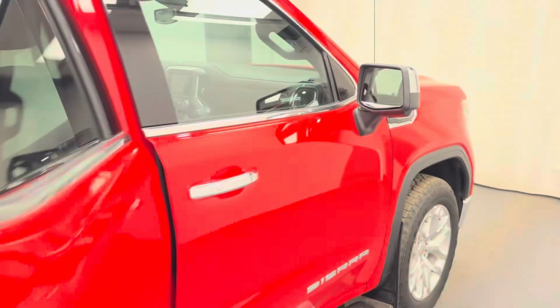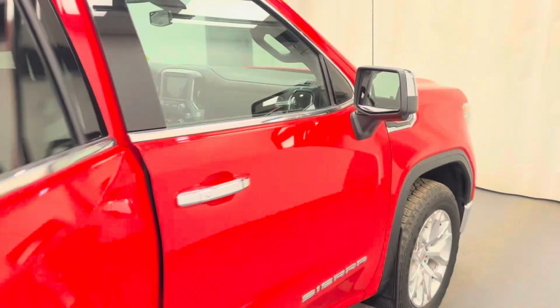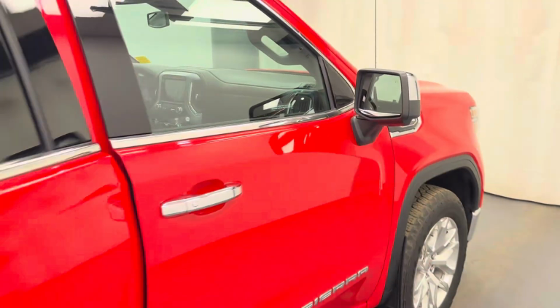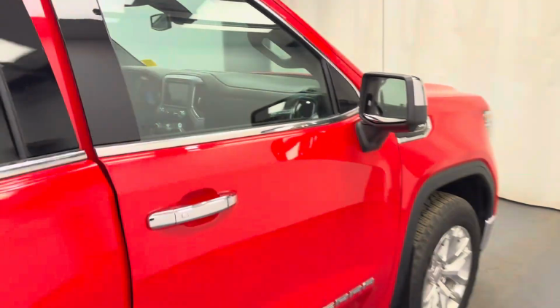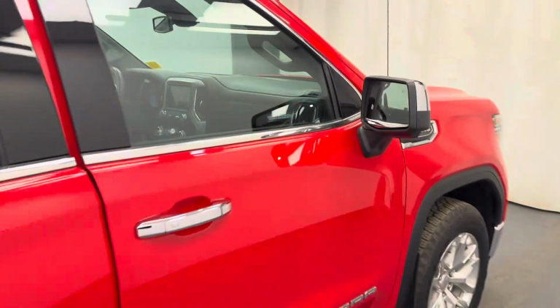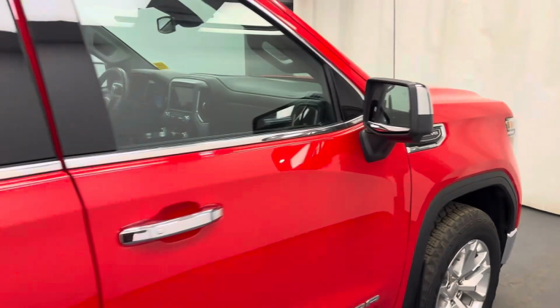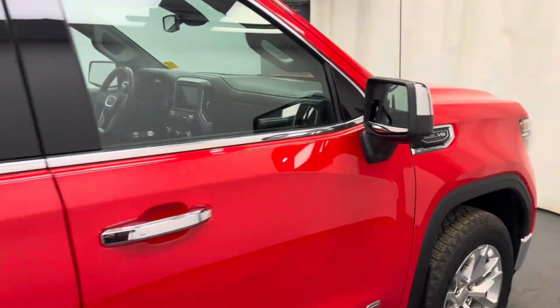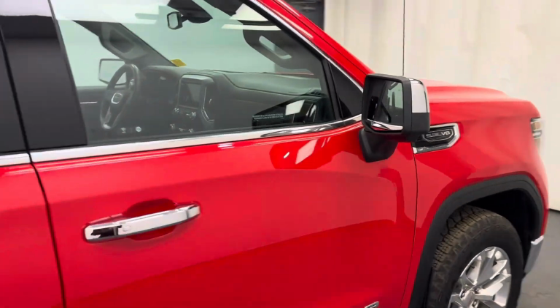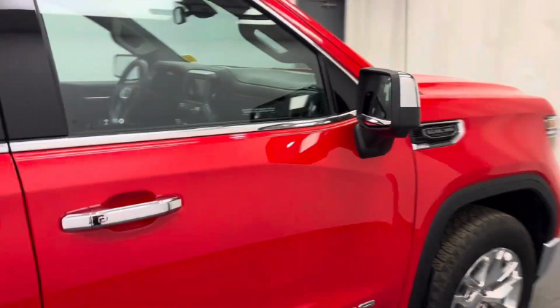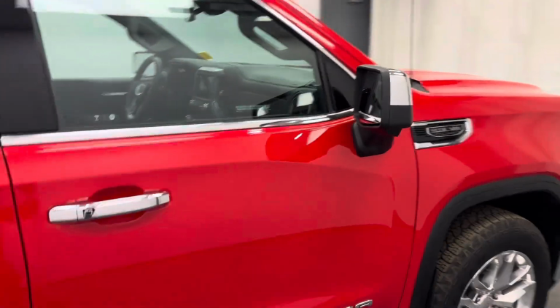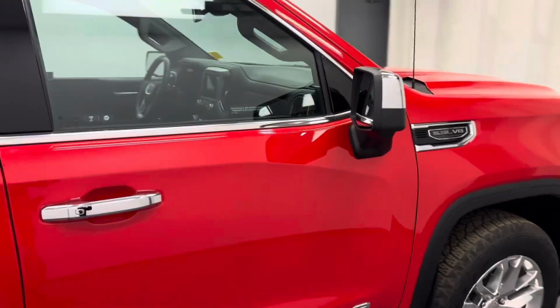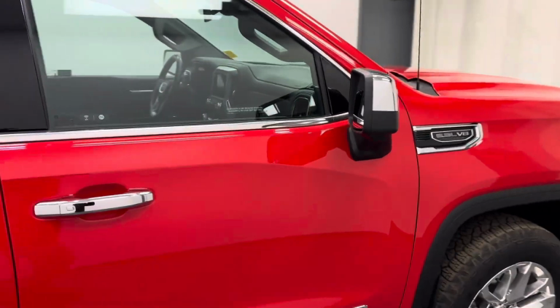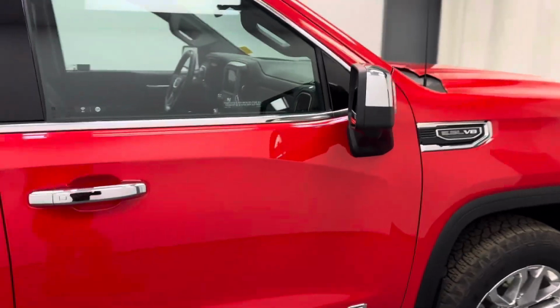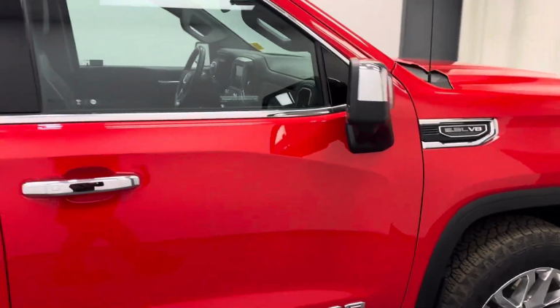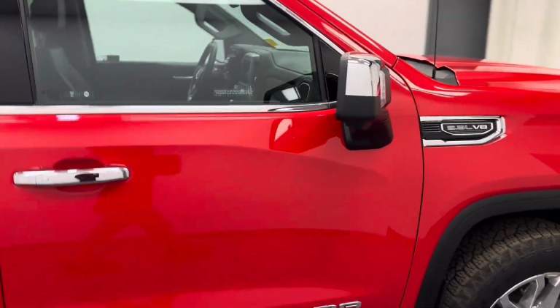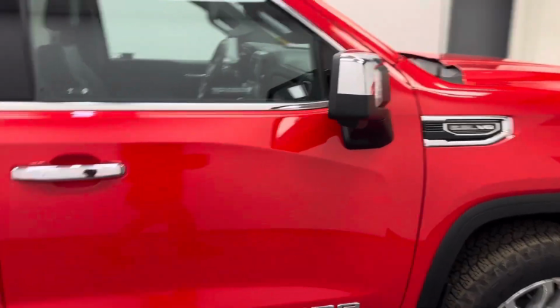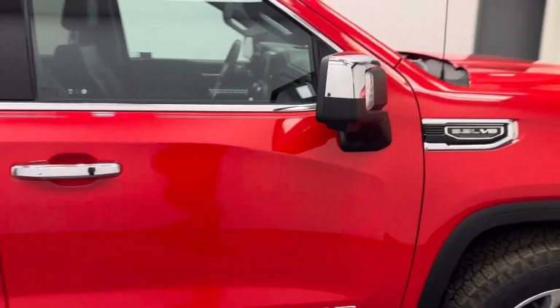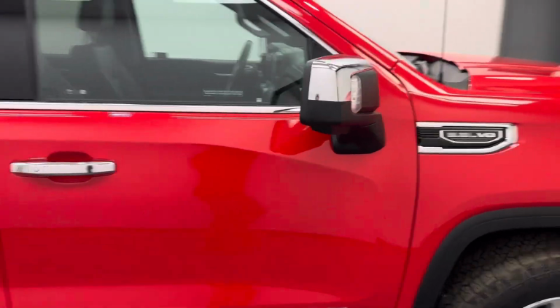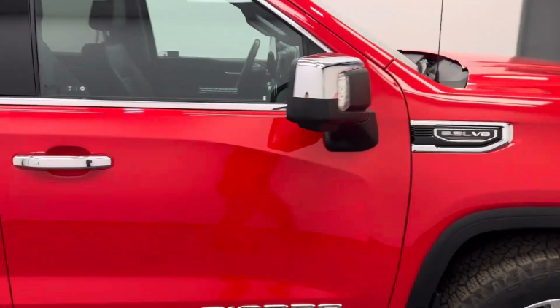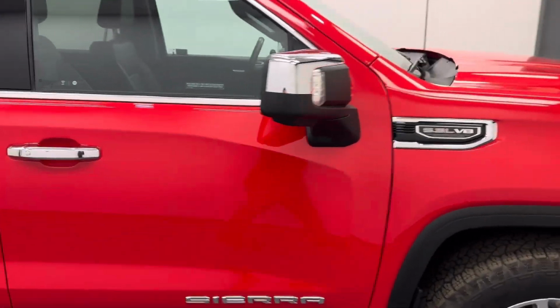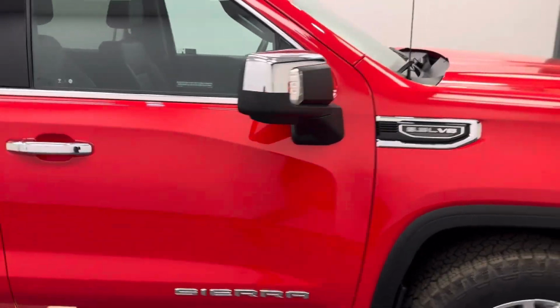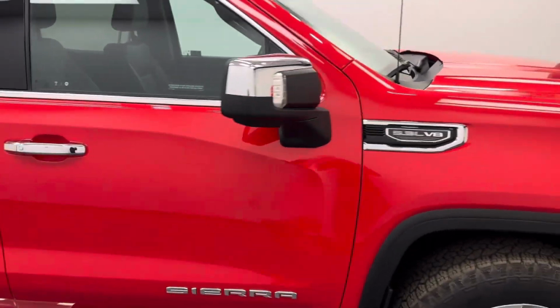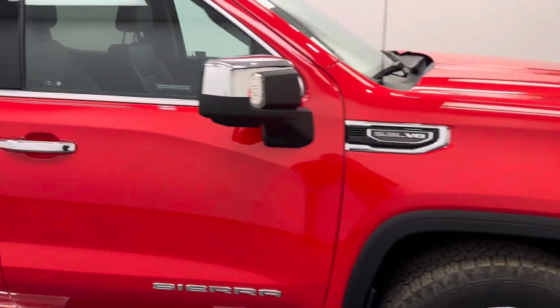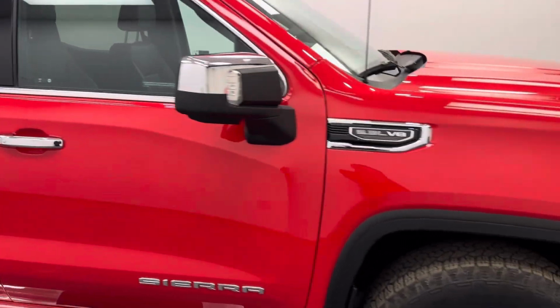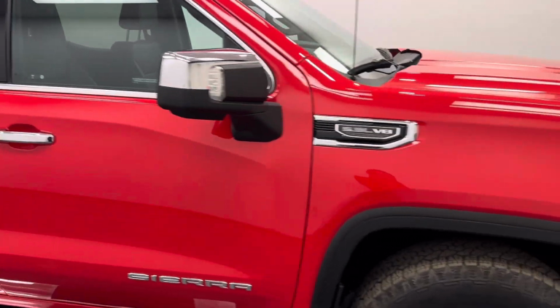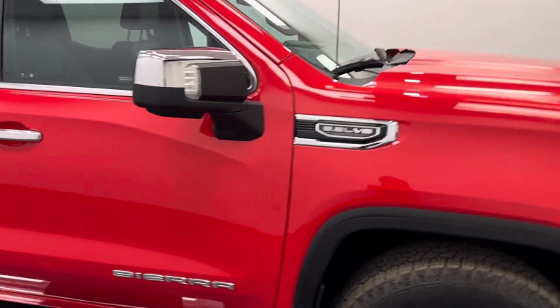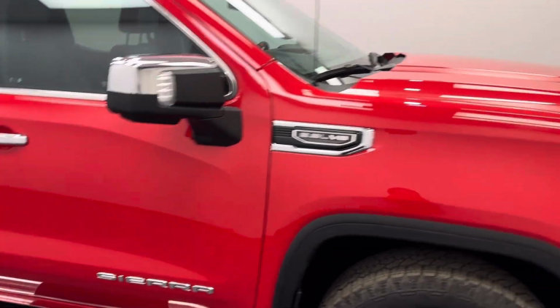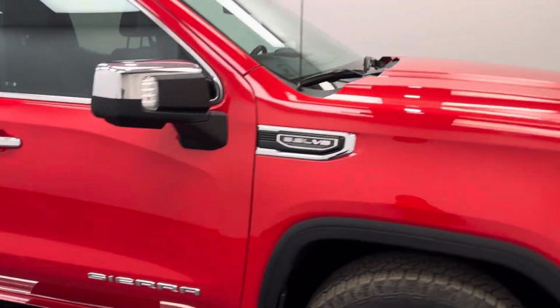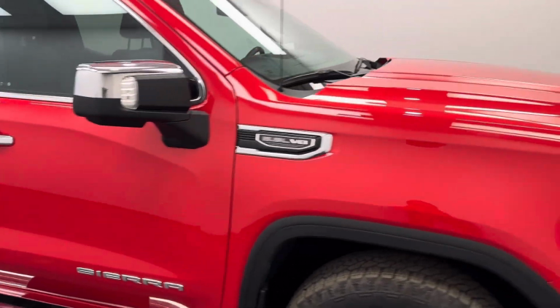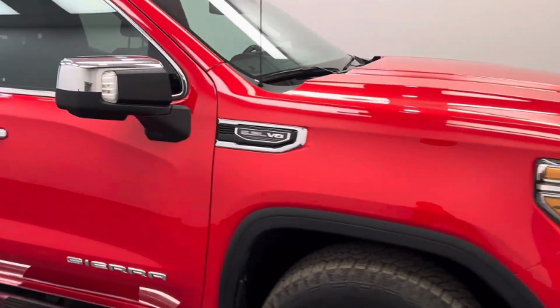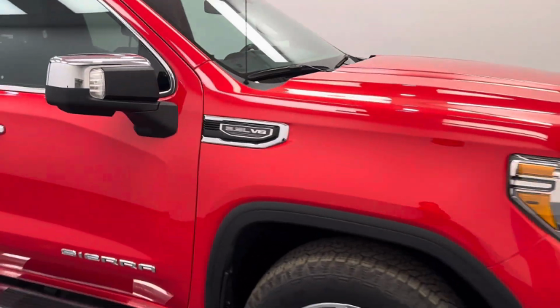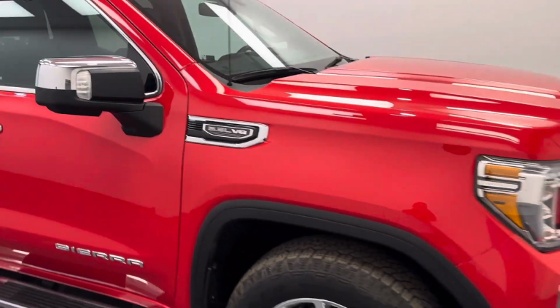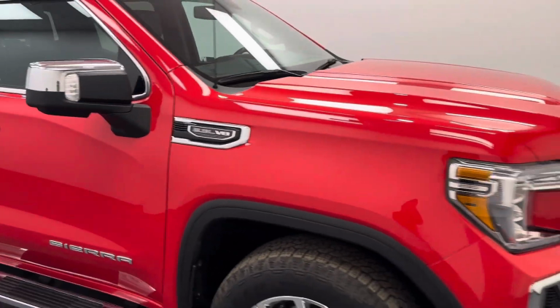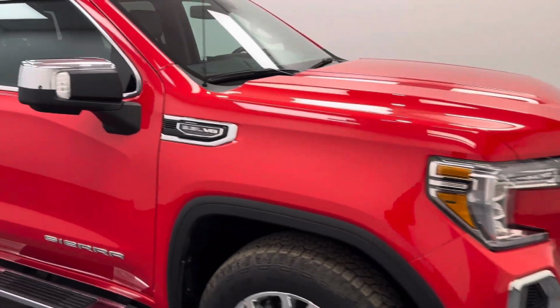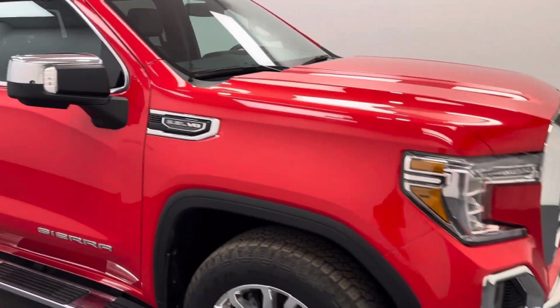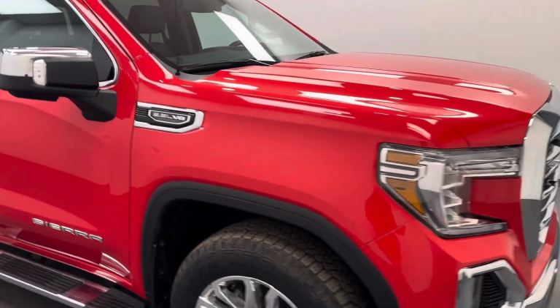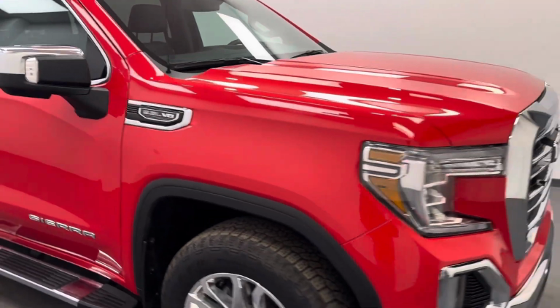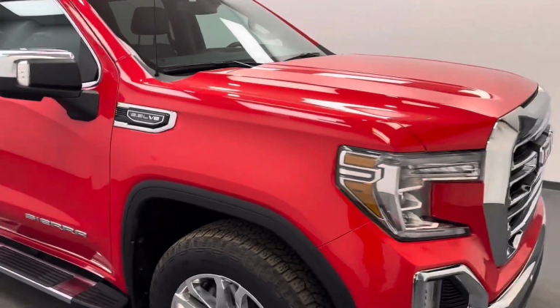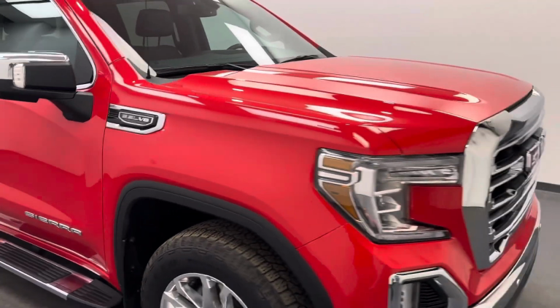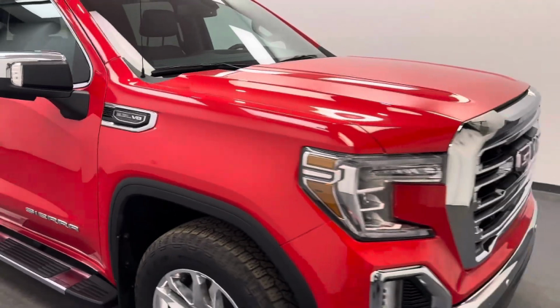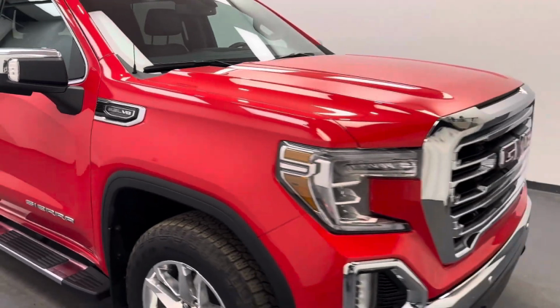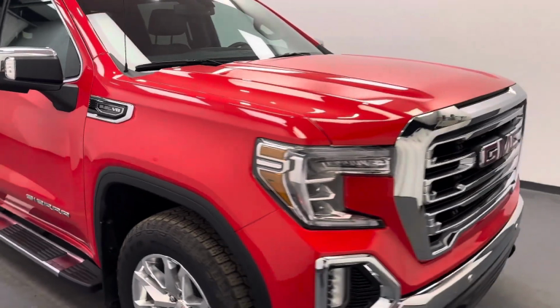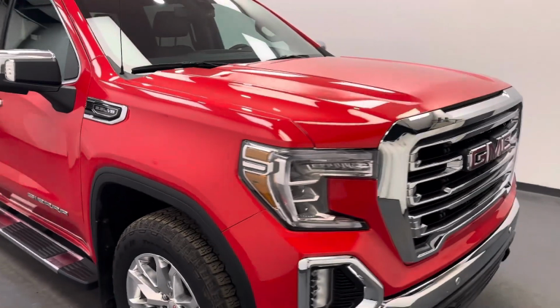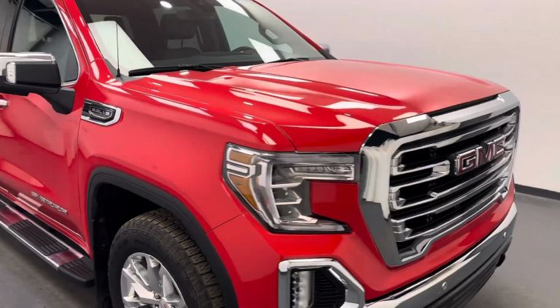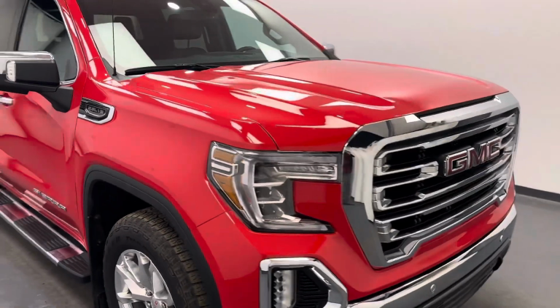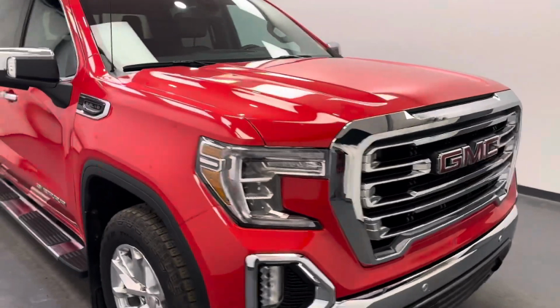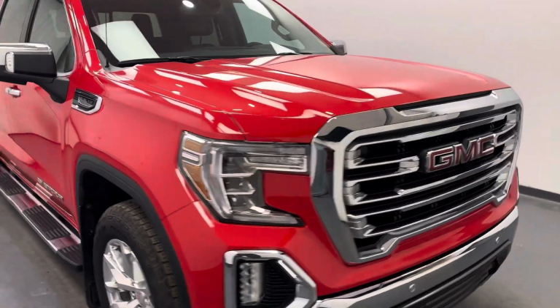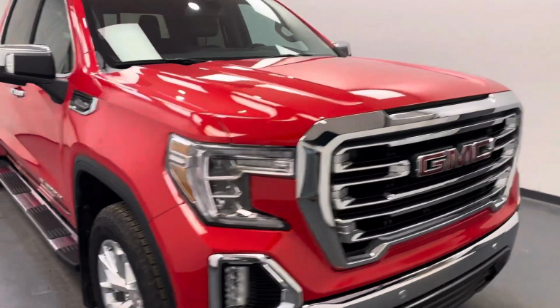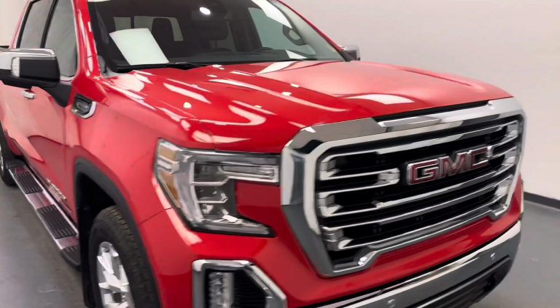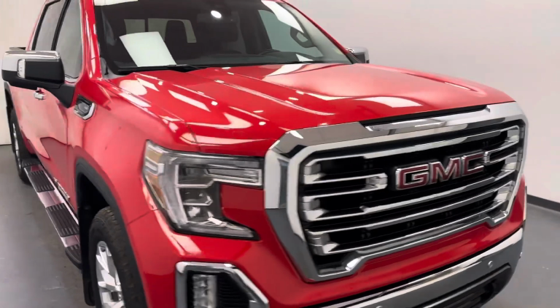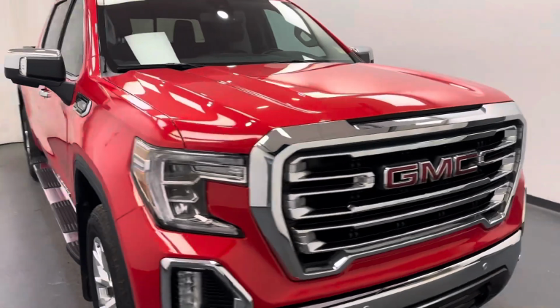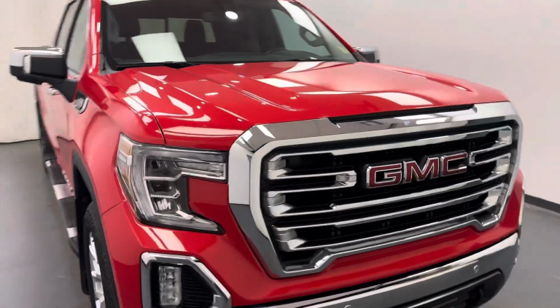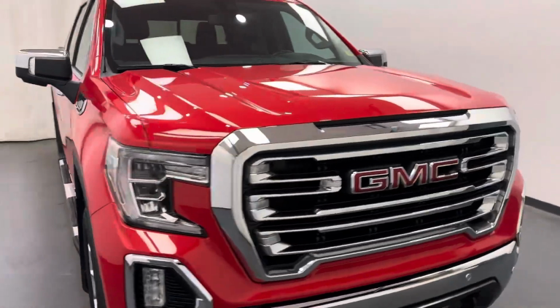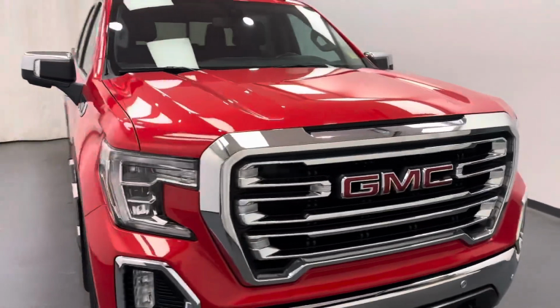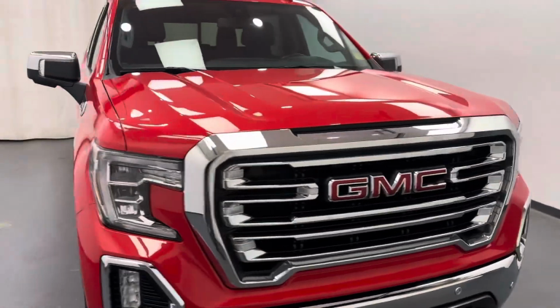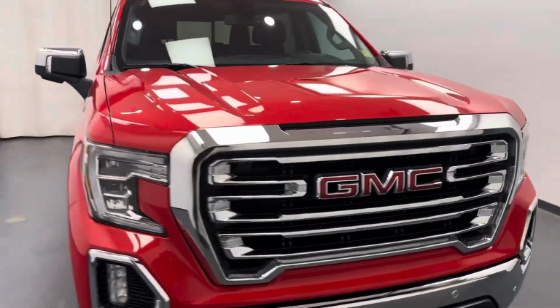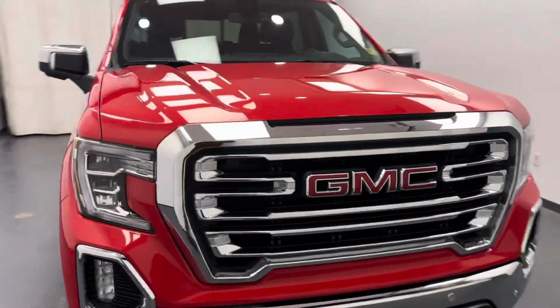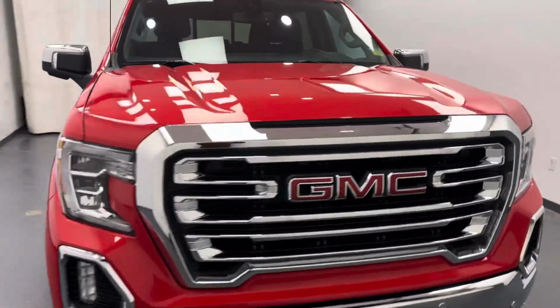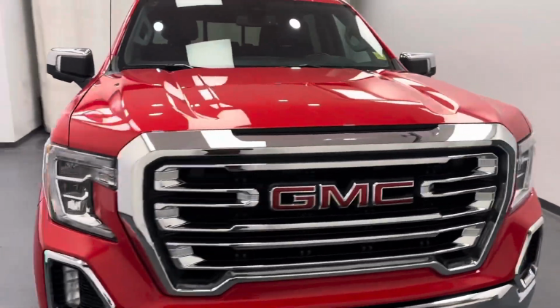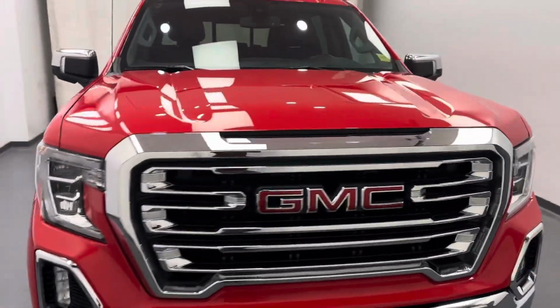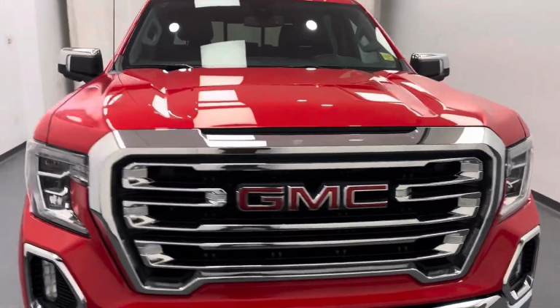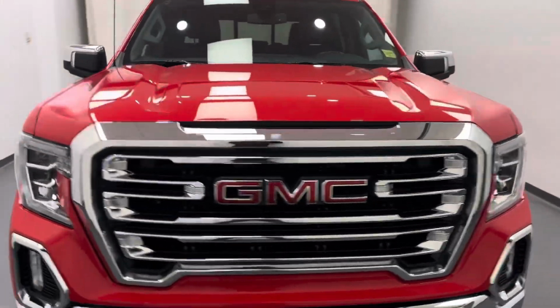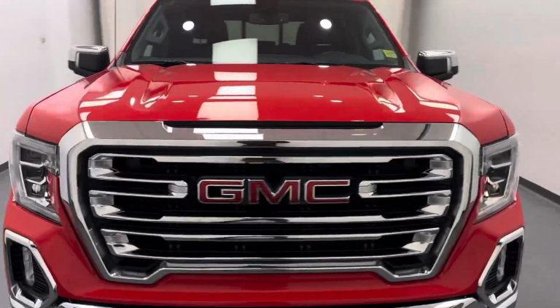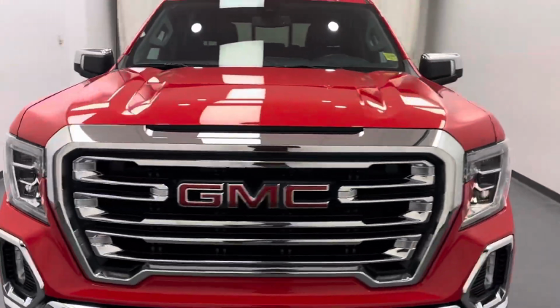Once again, we're reviewing stock number 205534 on a 2019 GMC Sierra 1500.